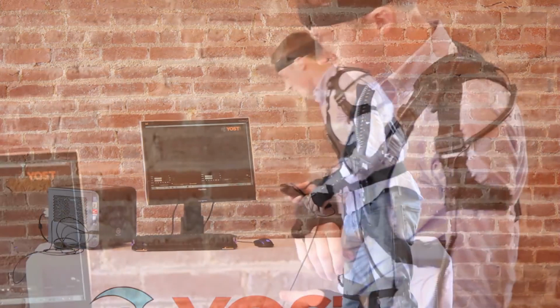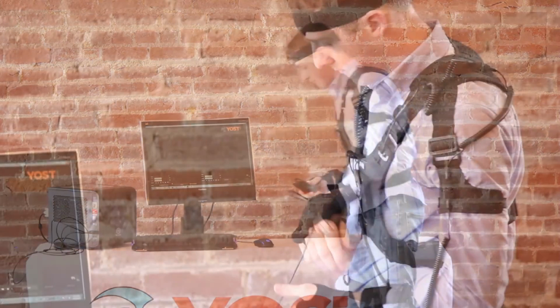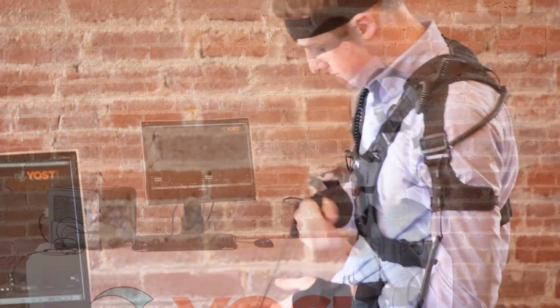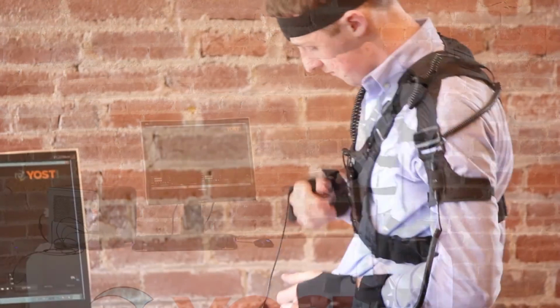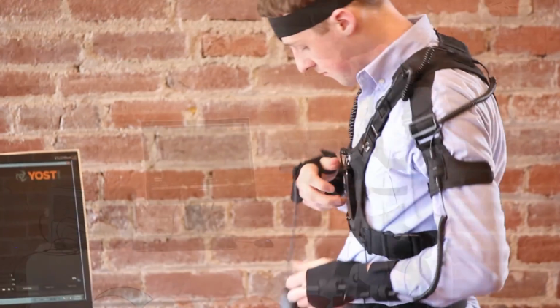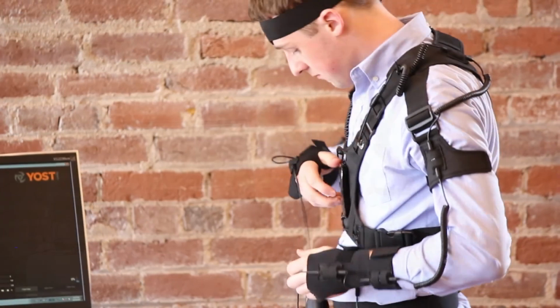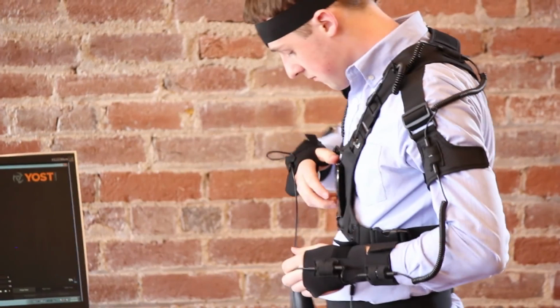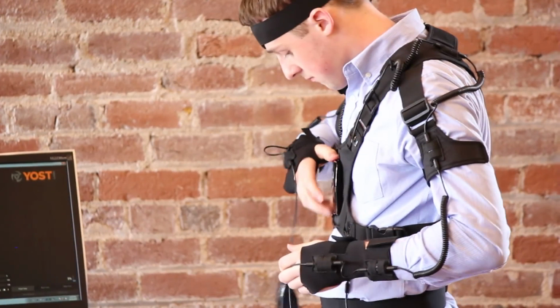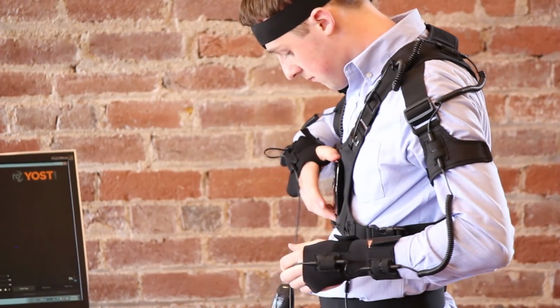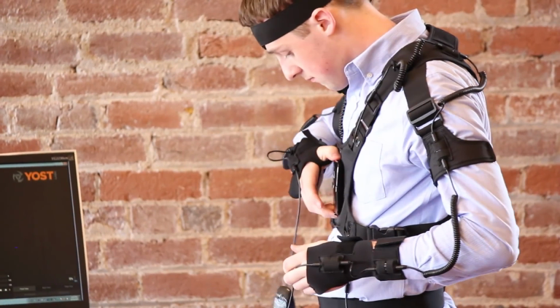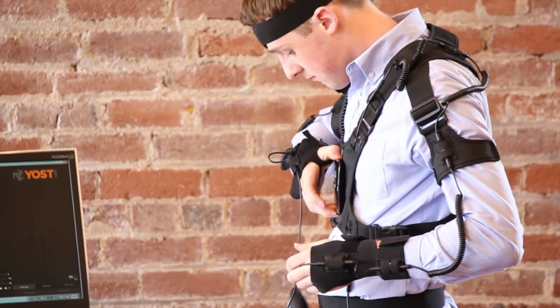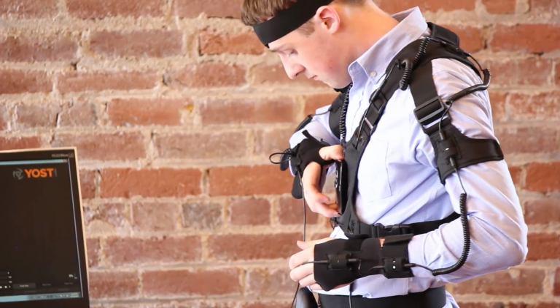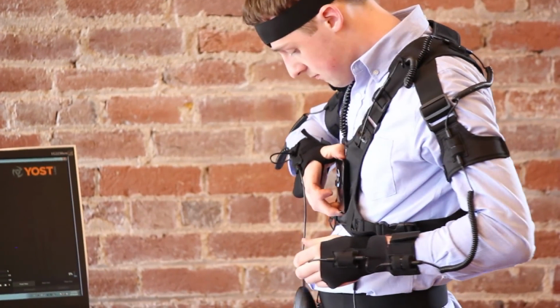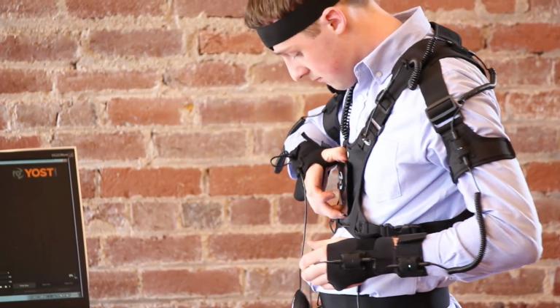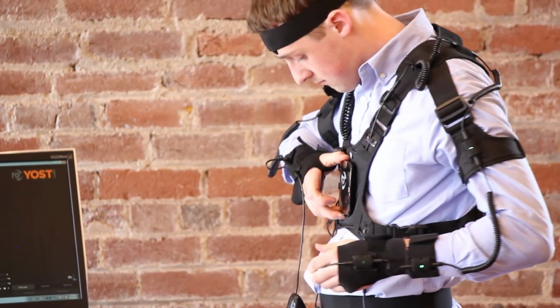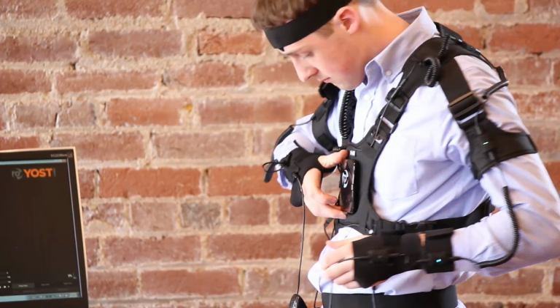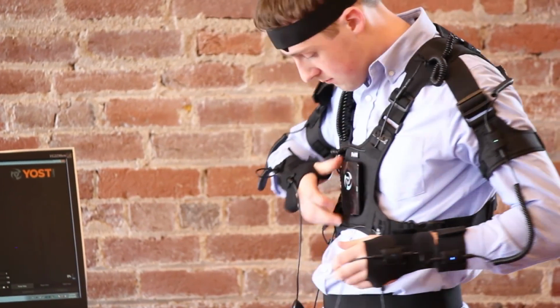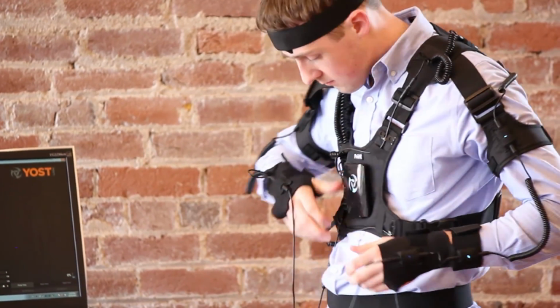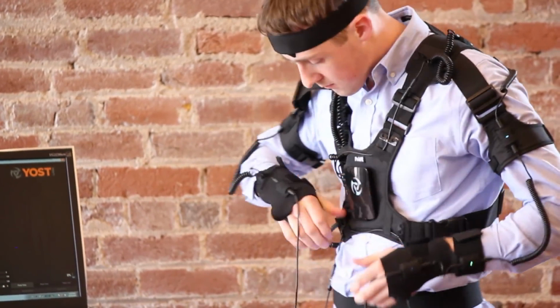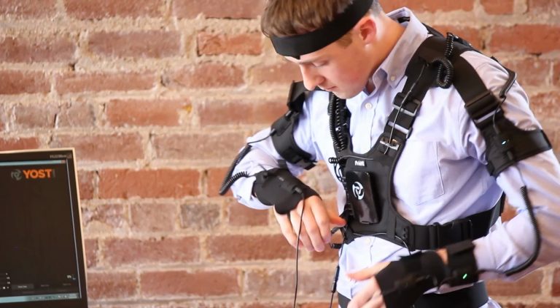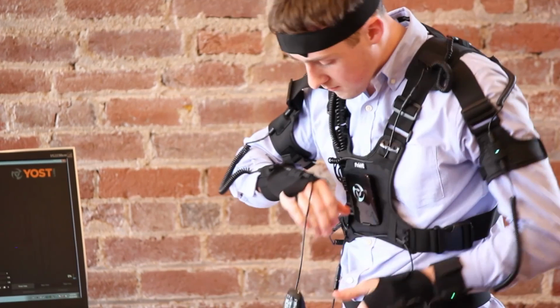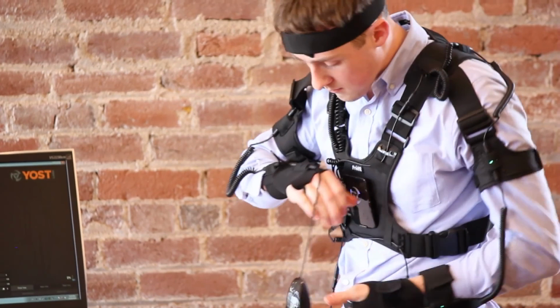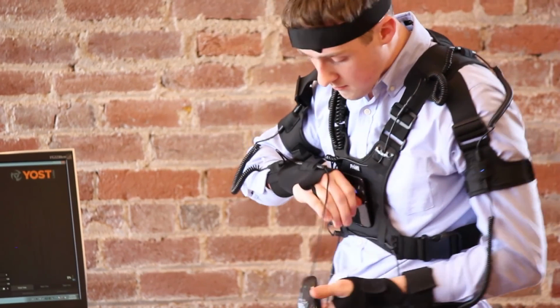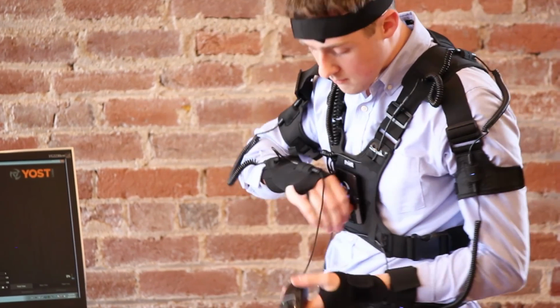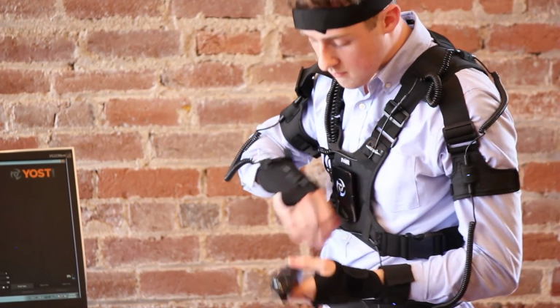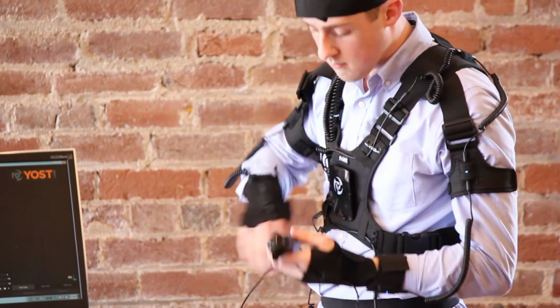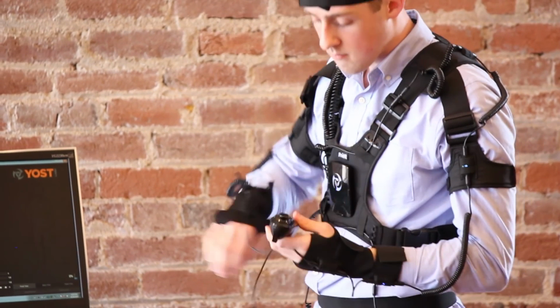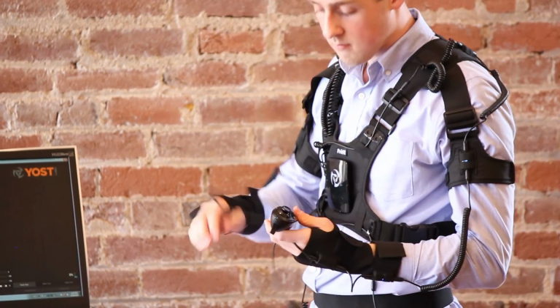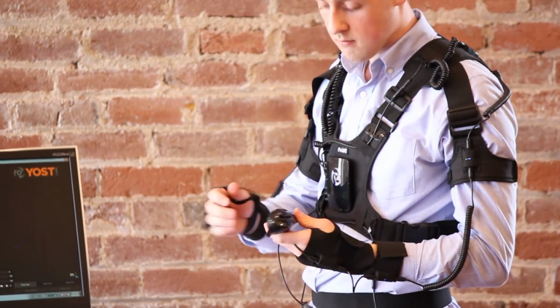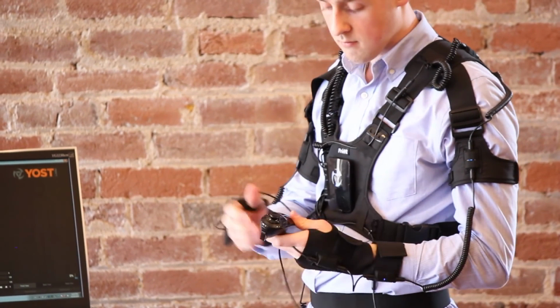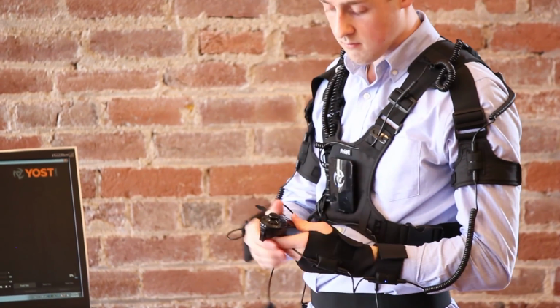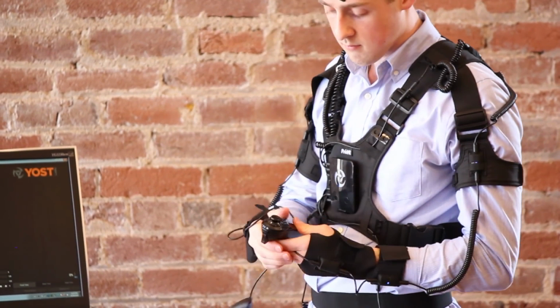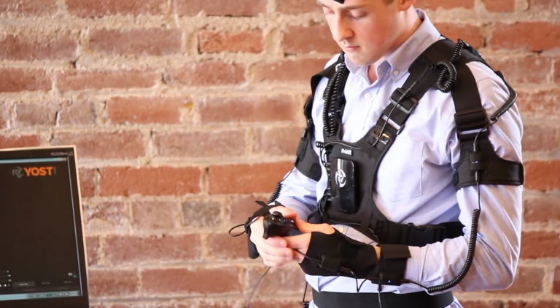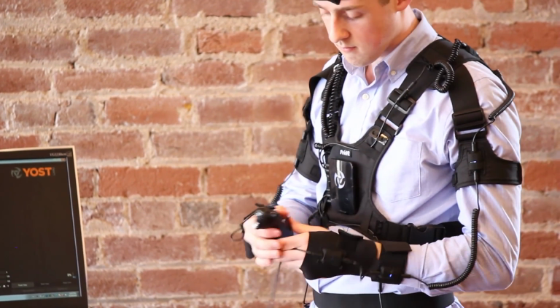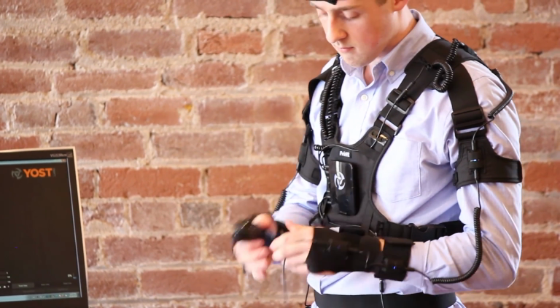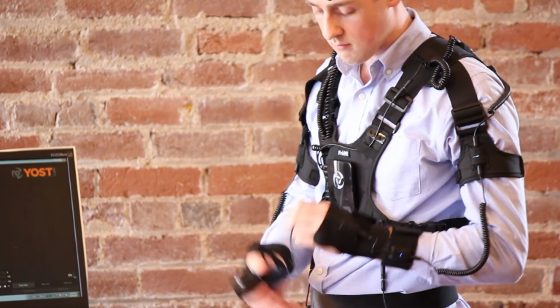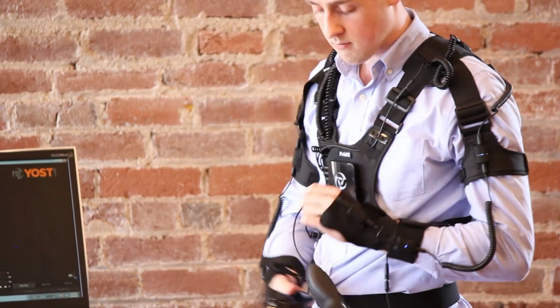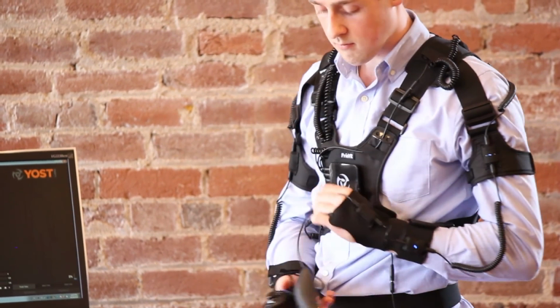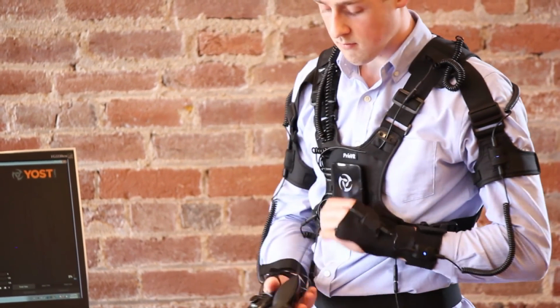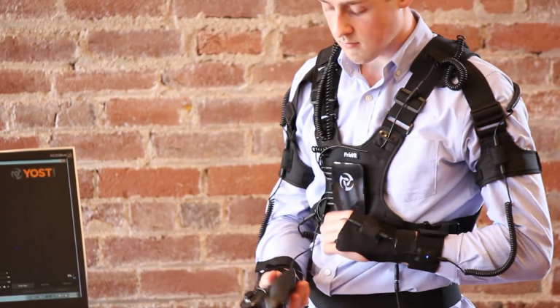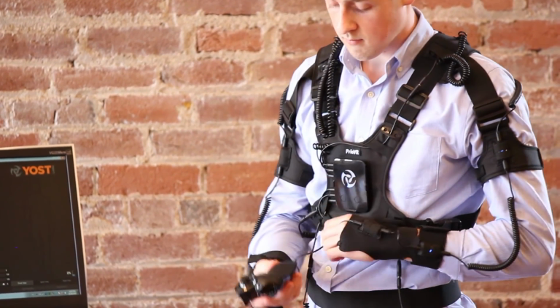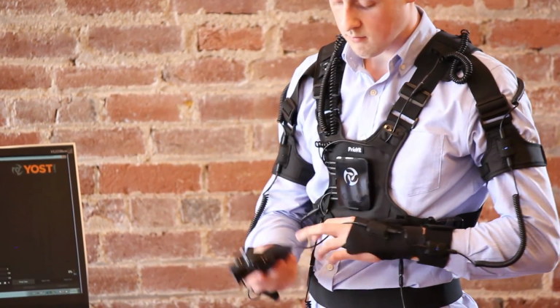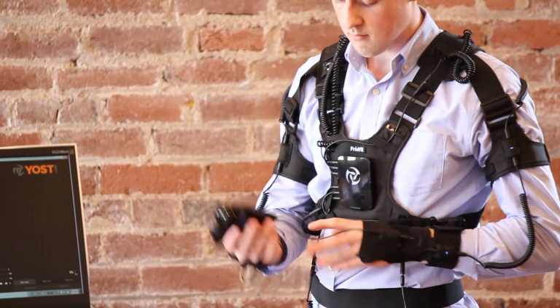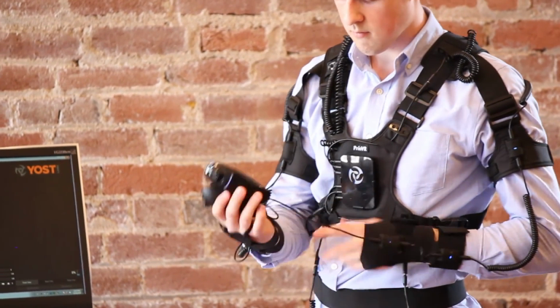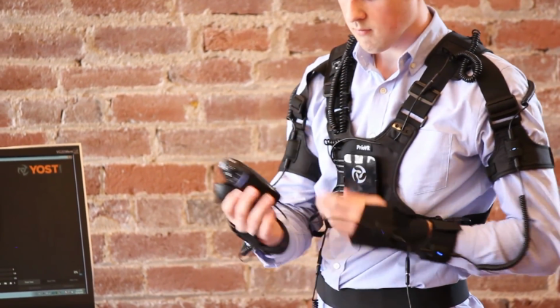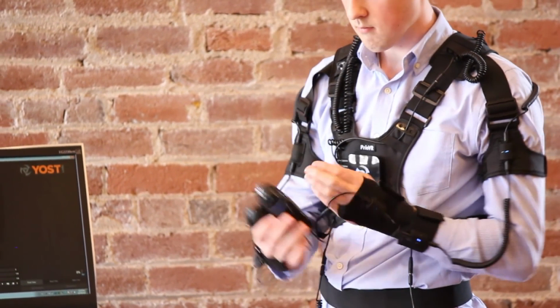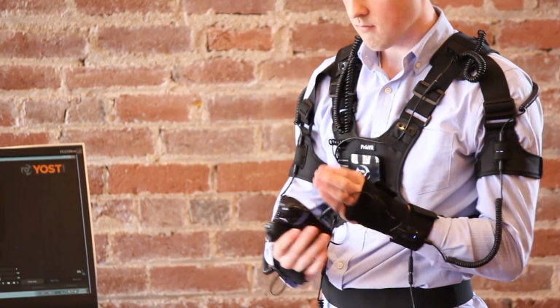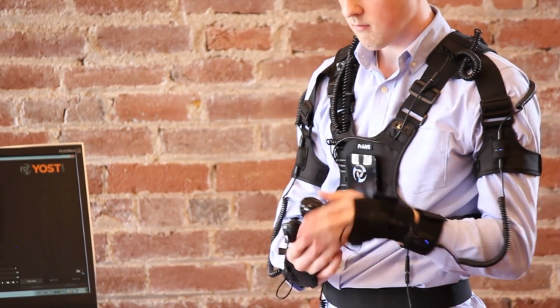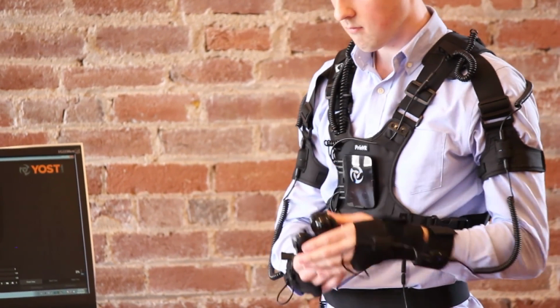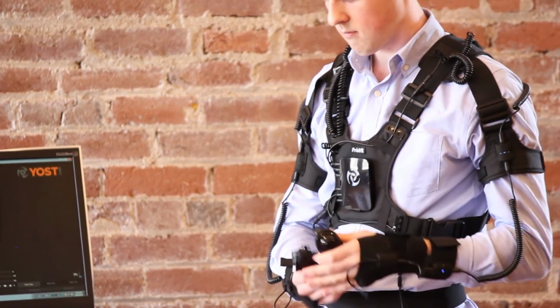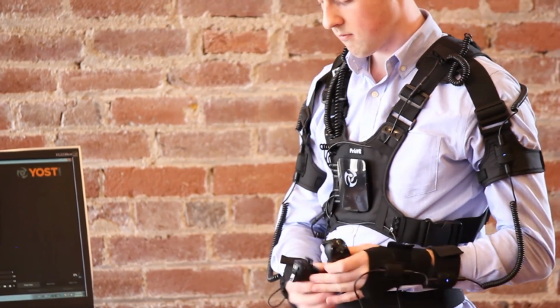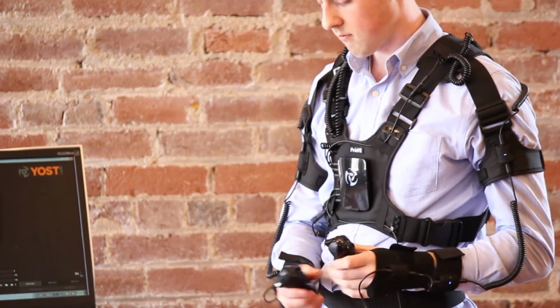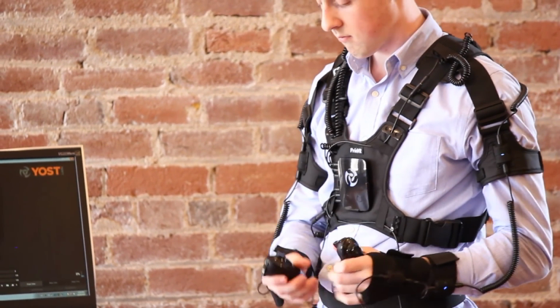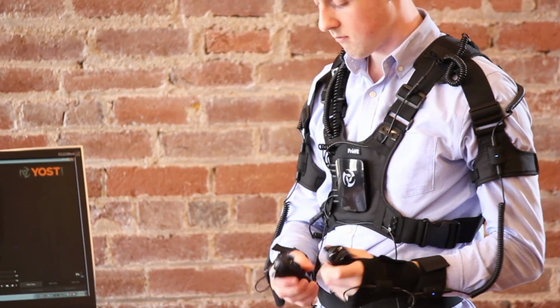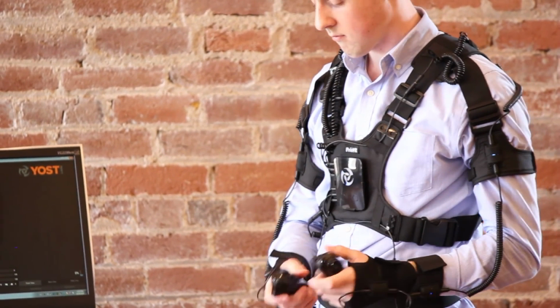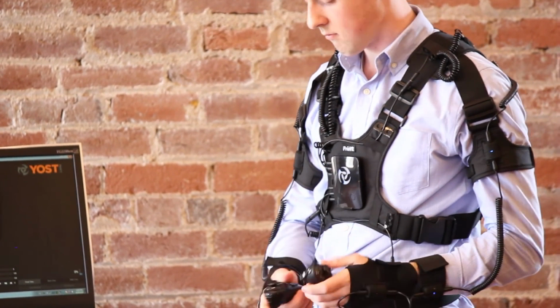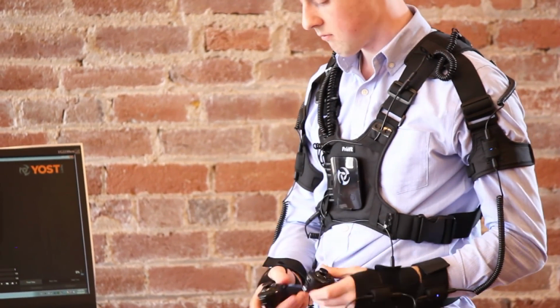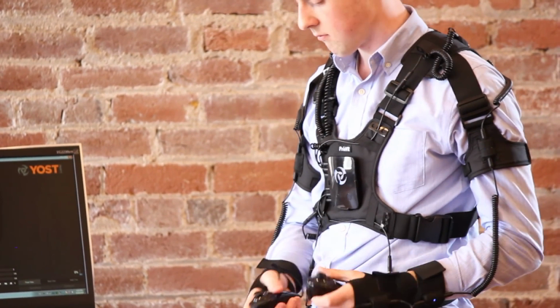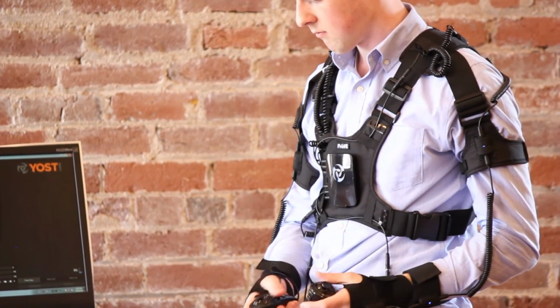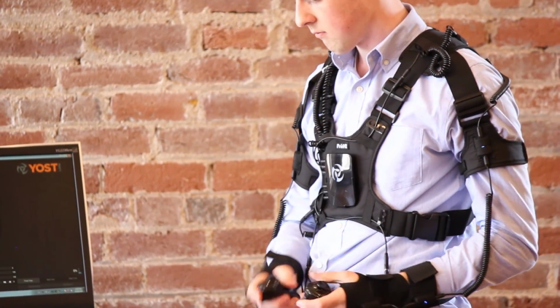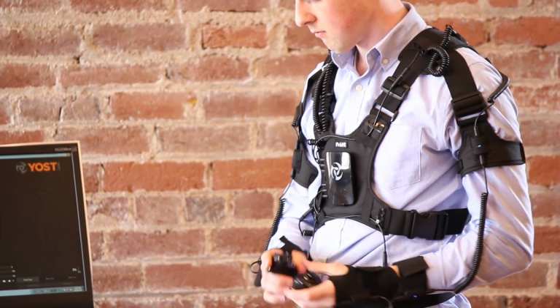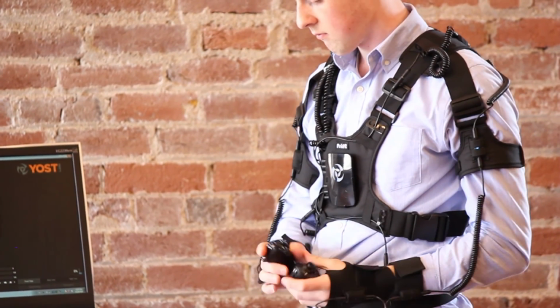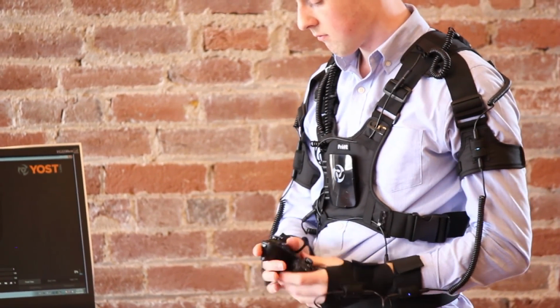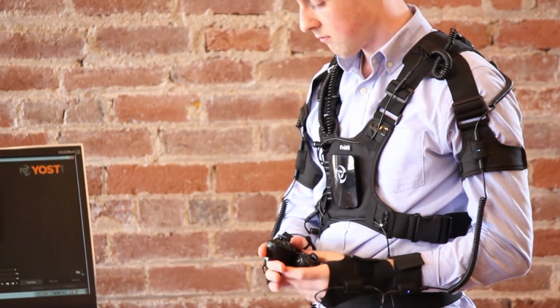Power on the suit. You are now ready to use the PrioVR DevKit suit for capturing motion data and getting in the game.